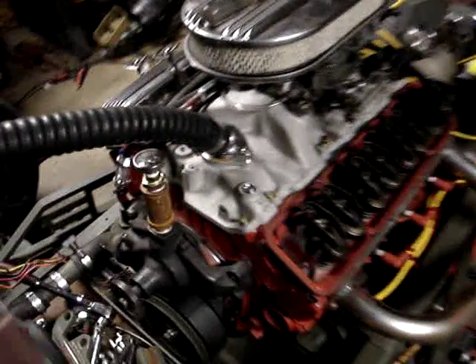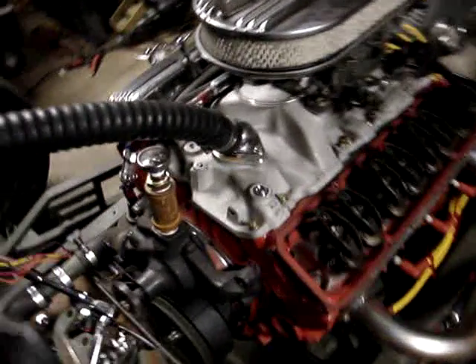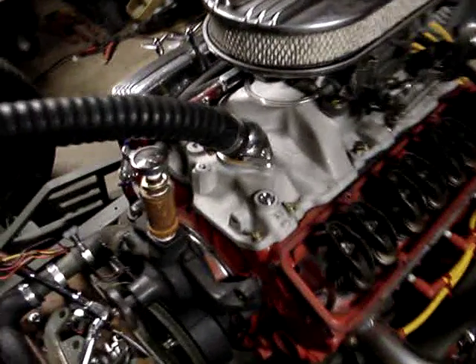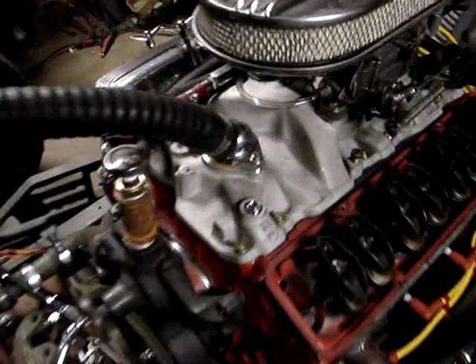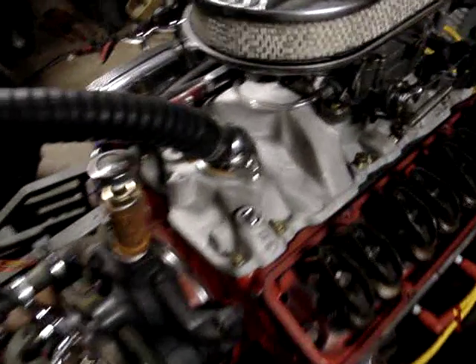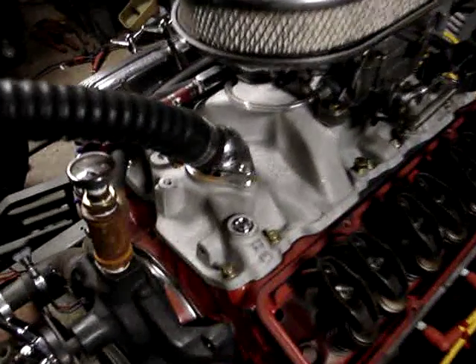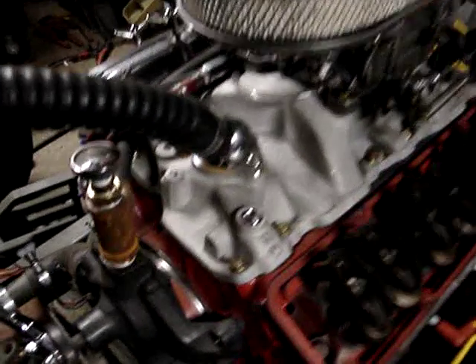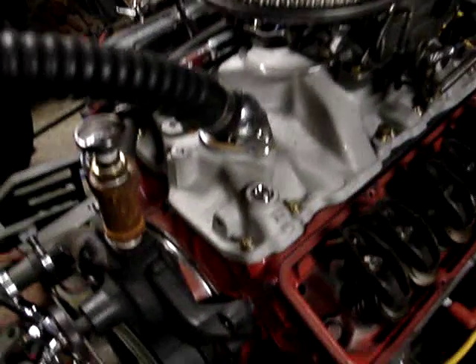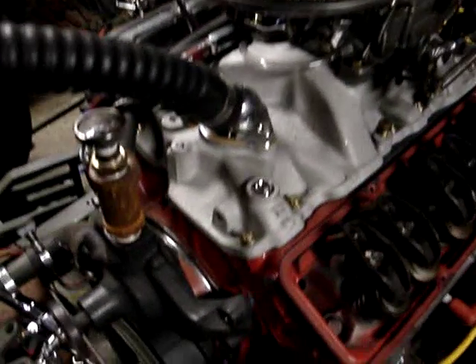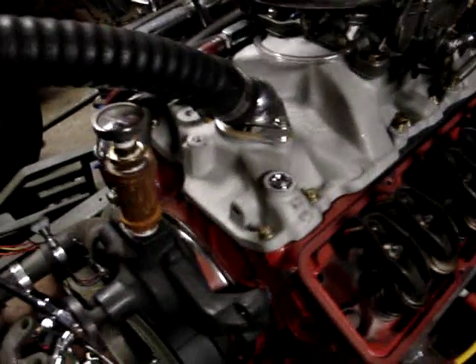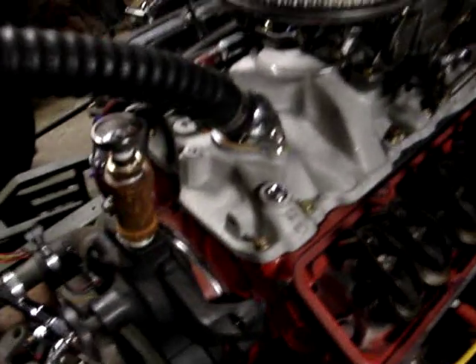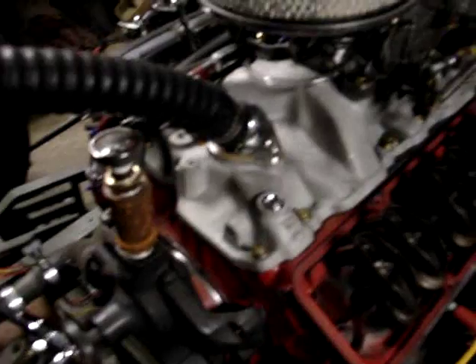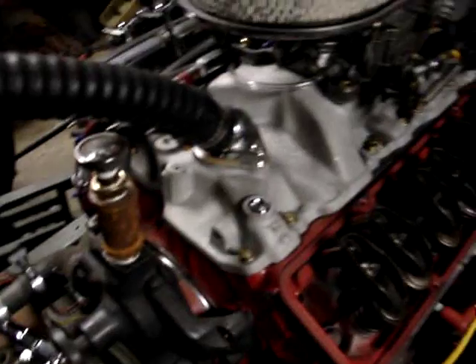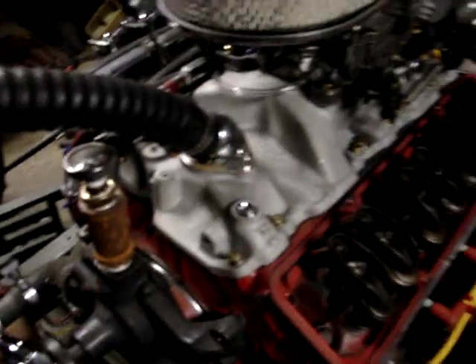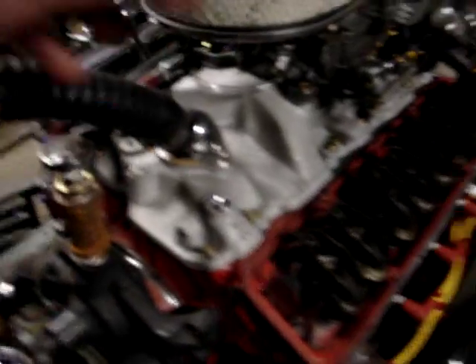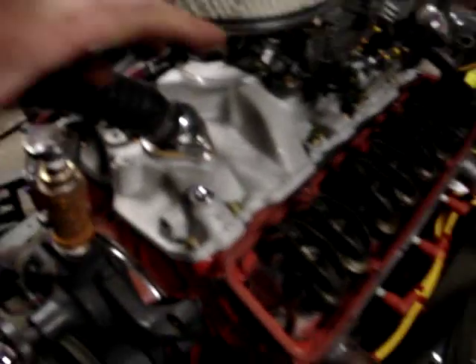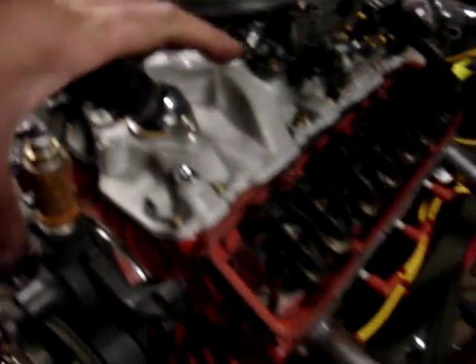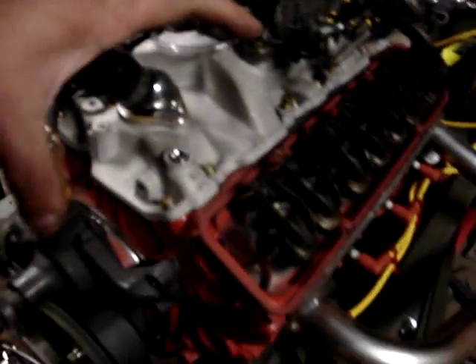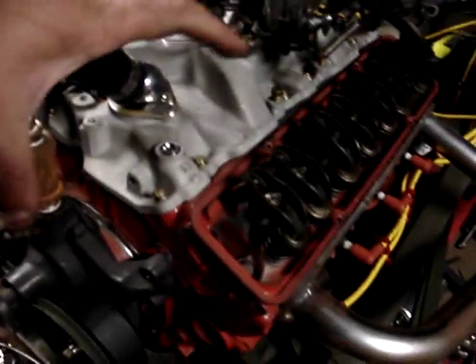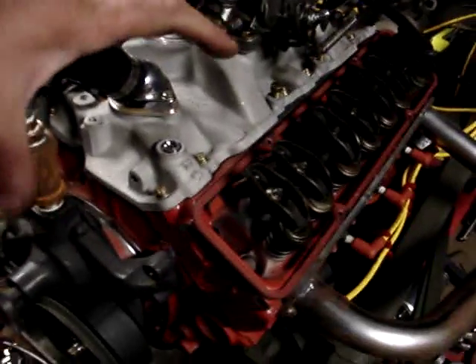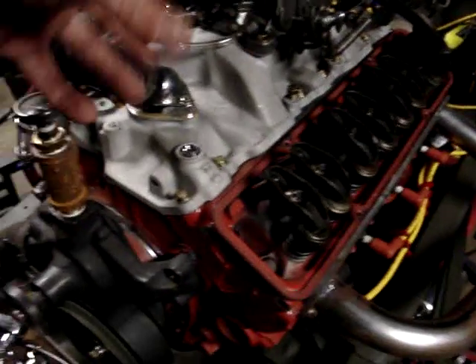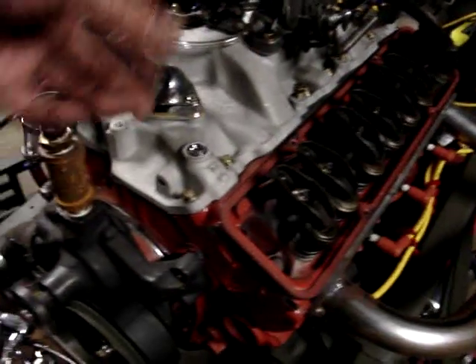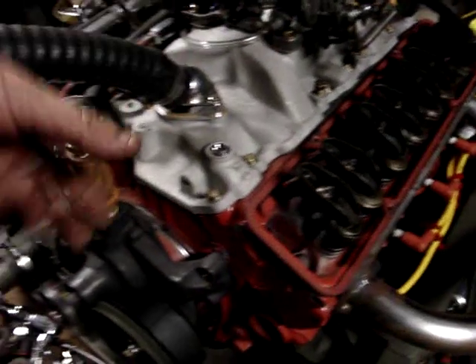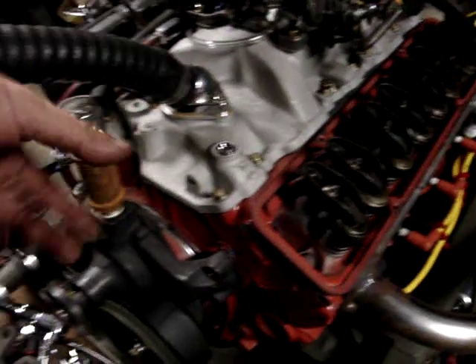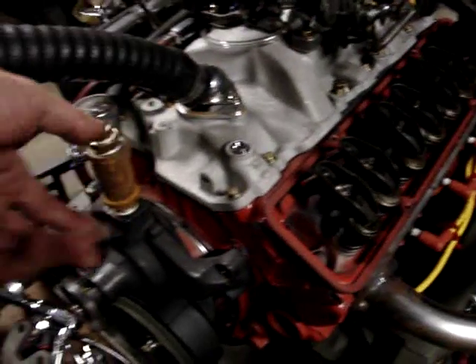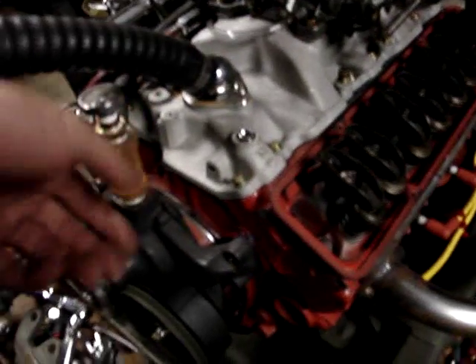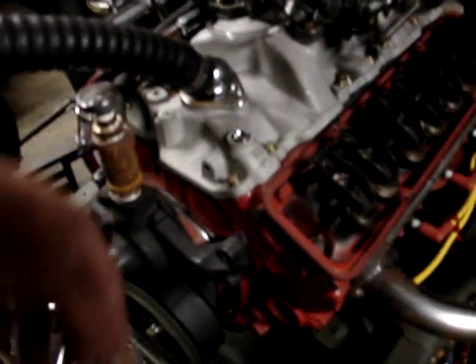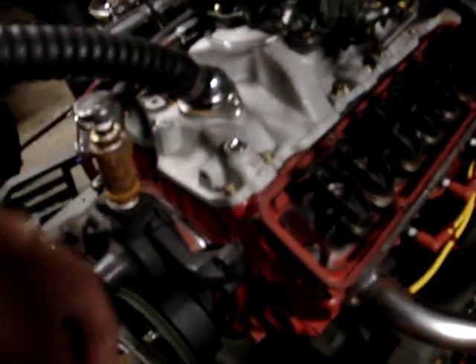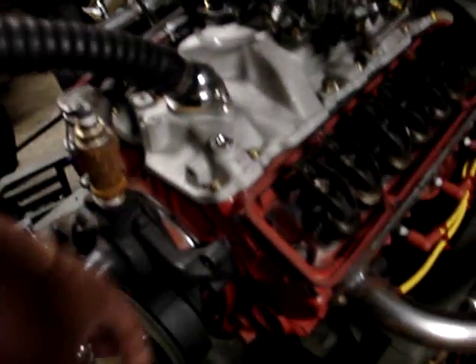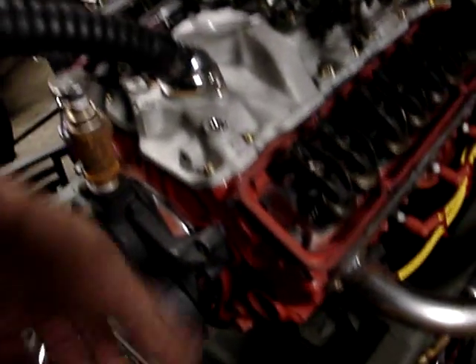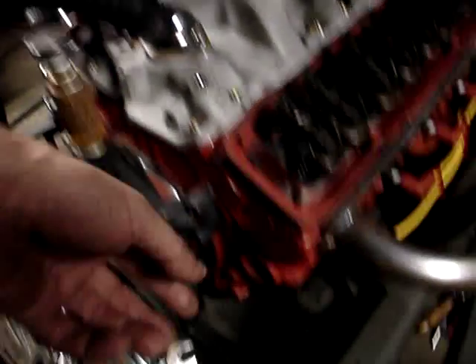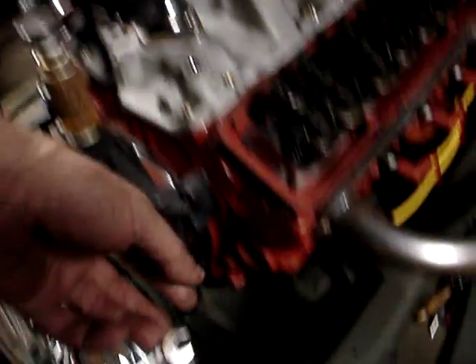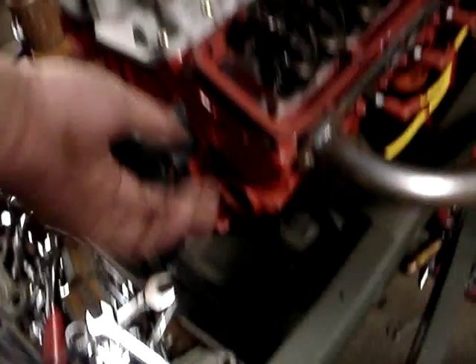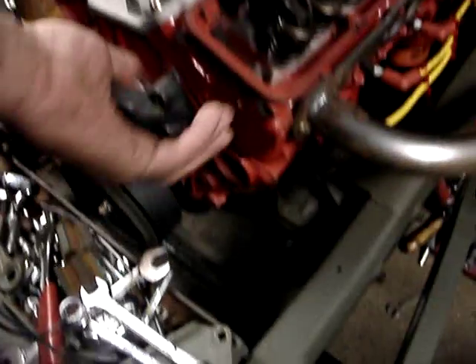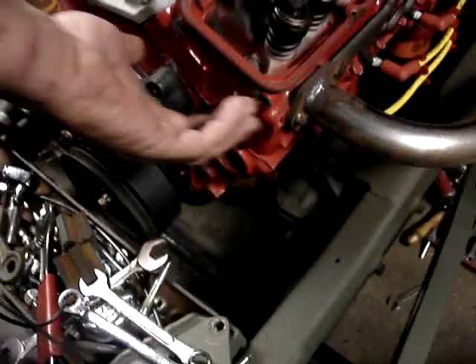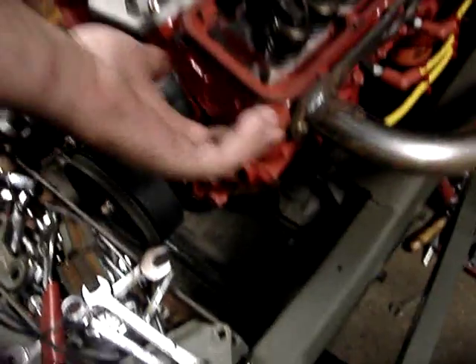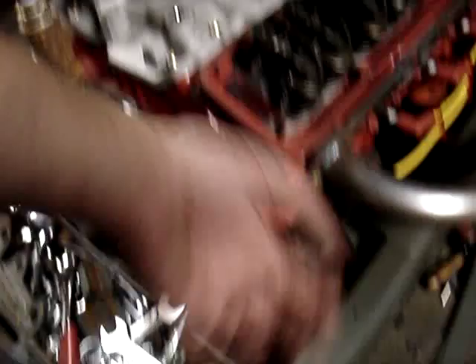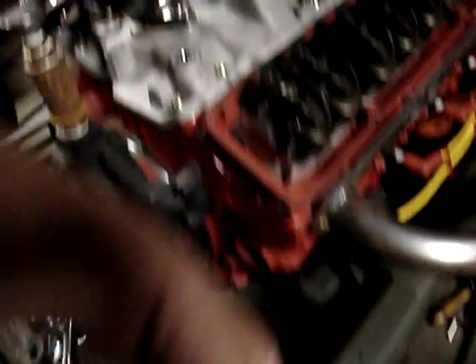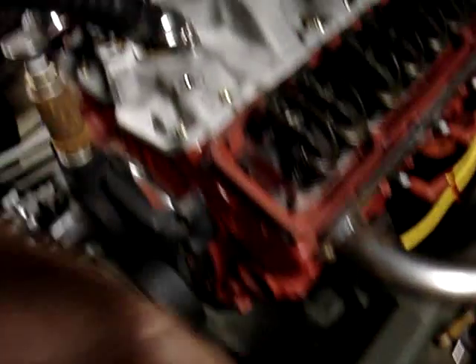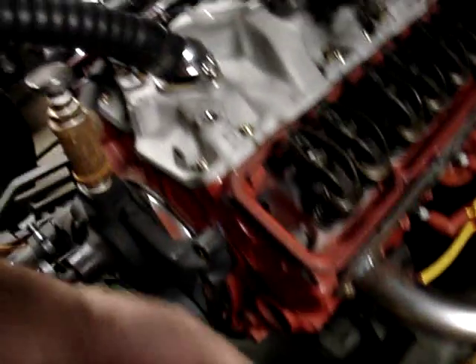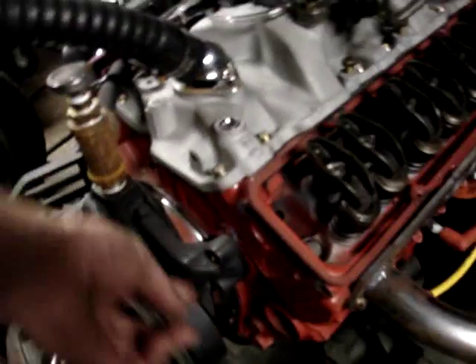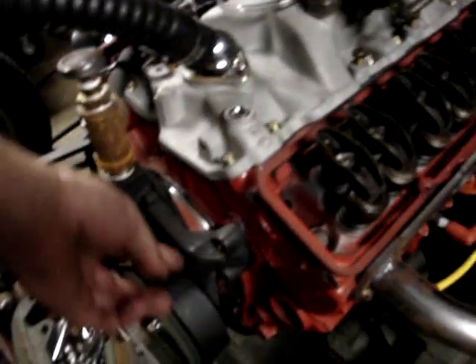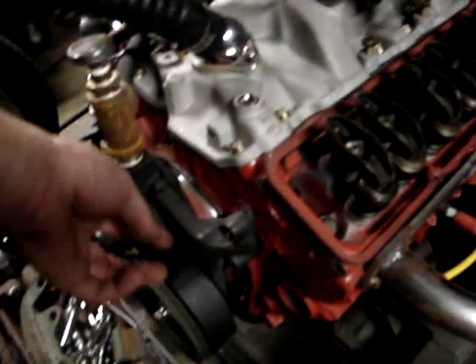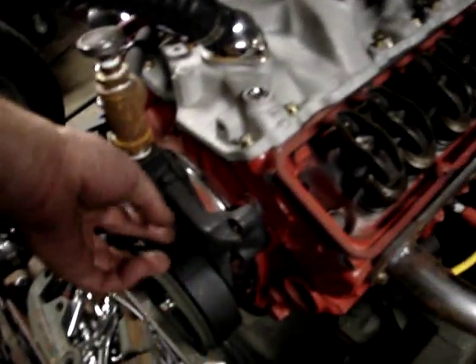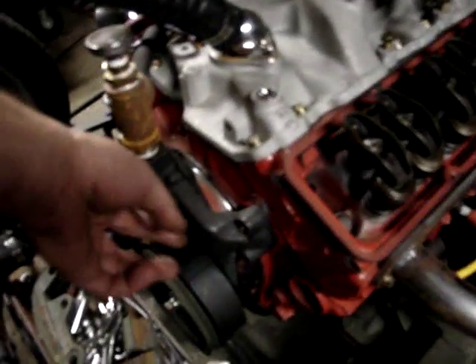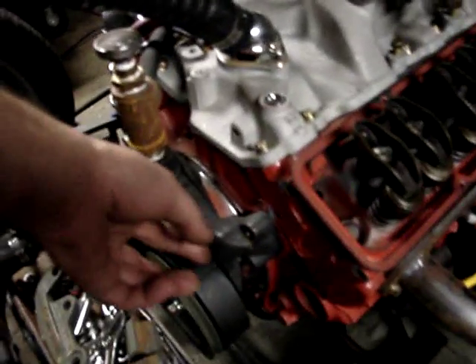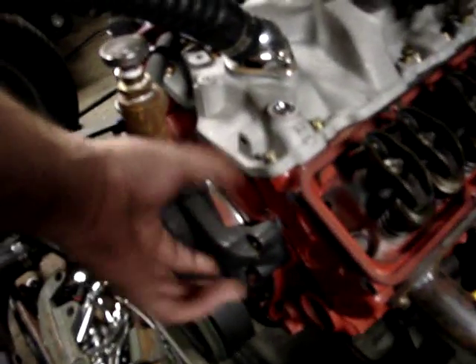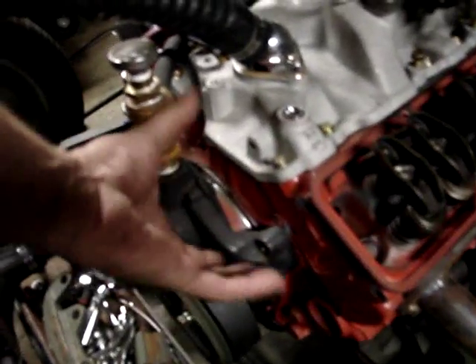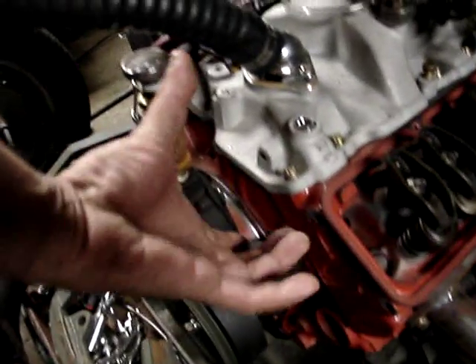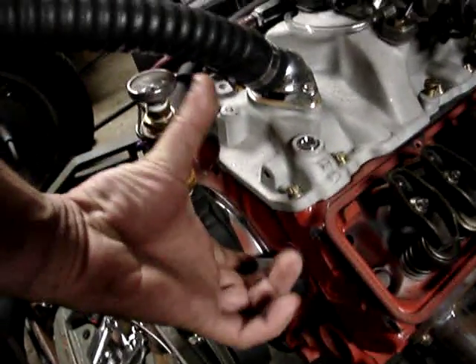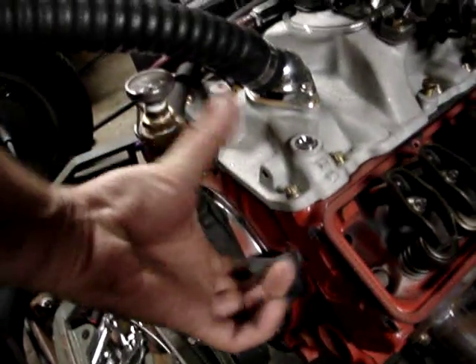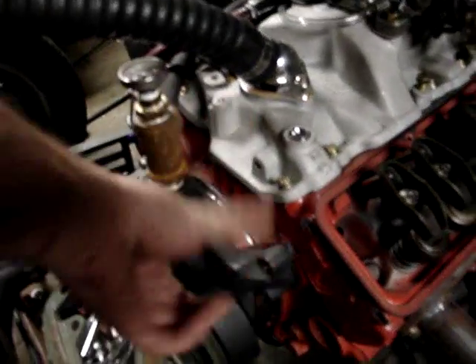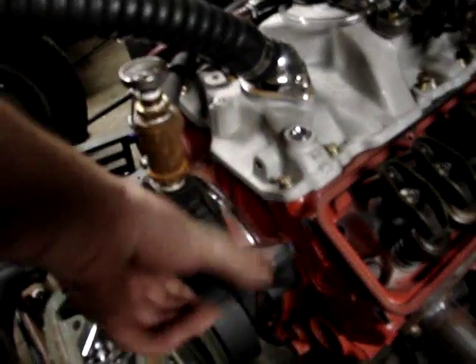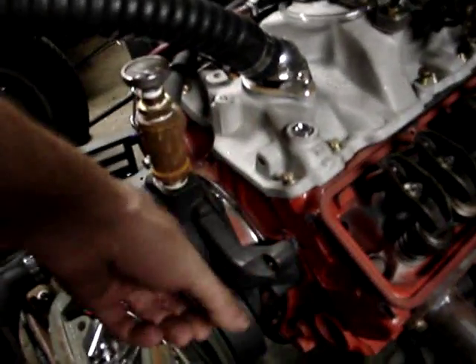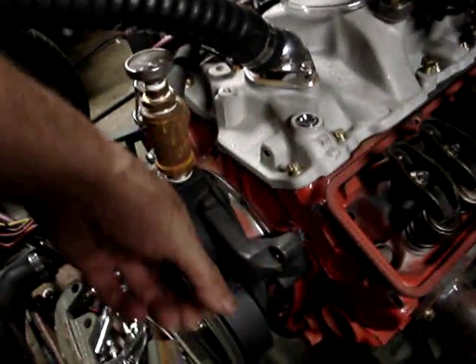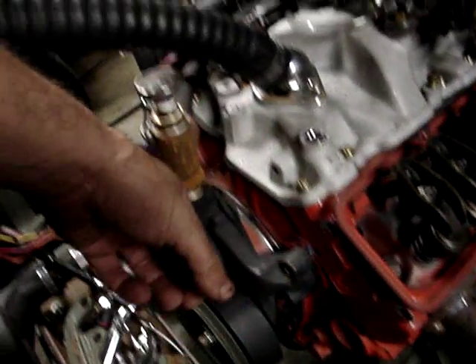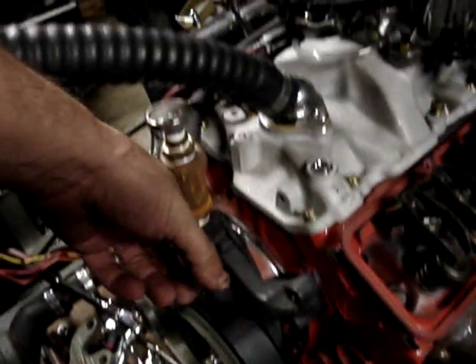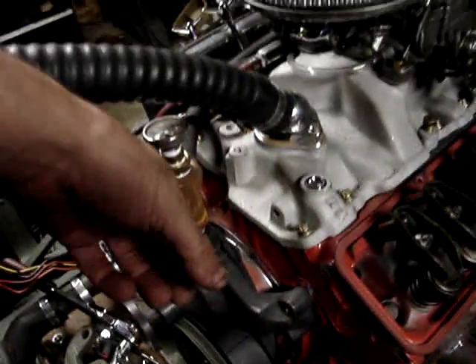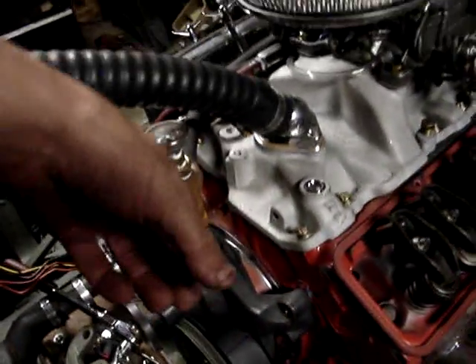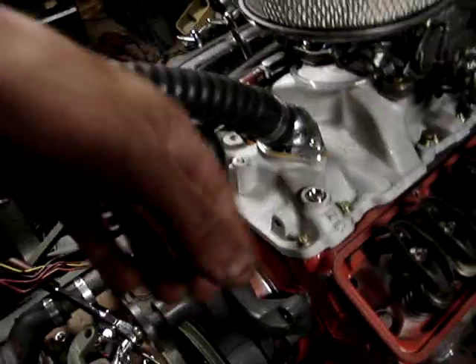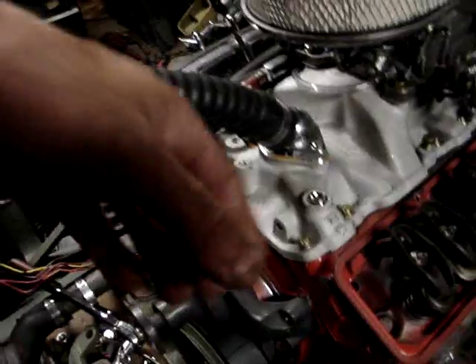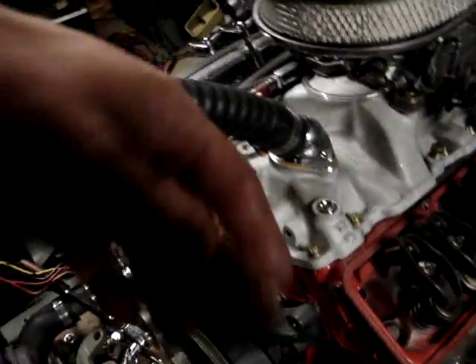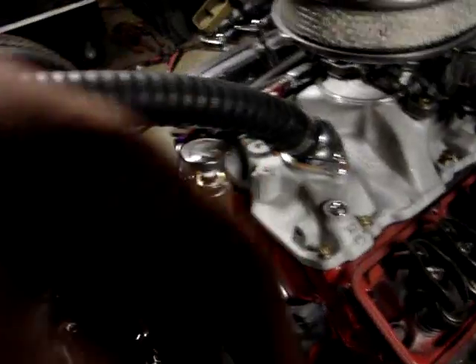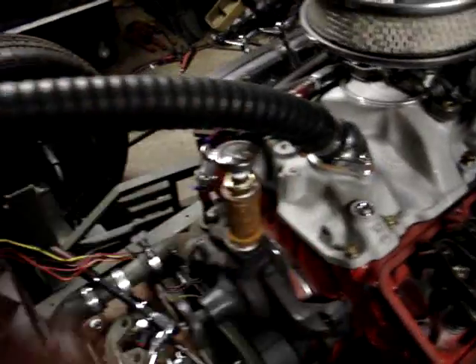I took a couple things off the engine: one being the alternator's gone, the flag bracket's gone, and the alternator bracket's gone.